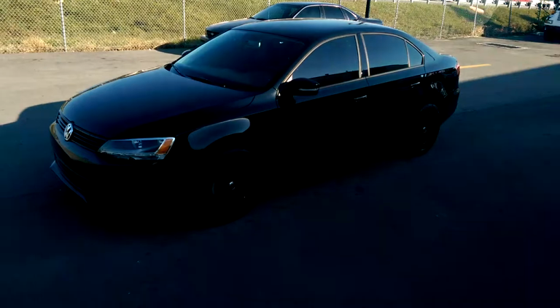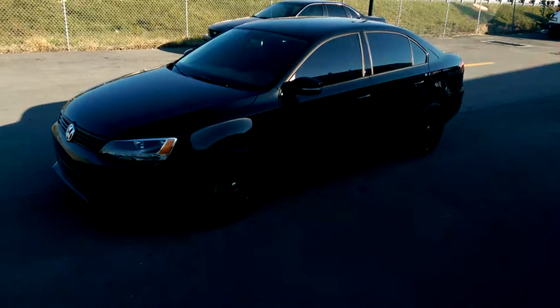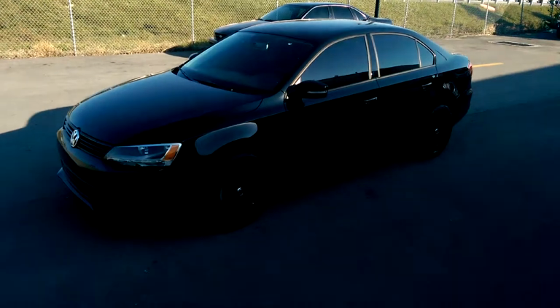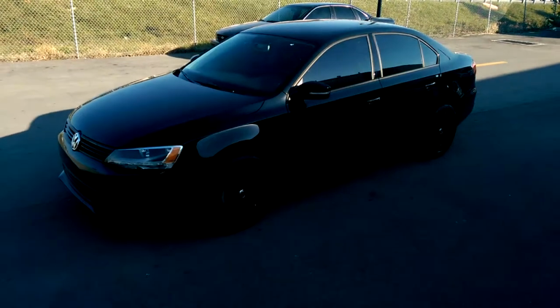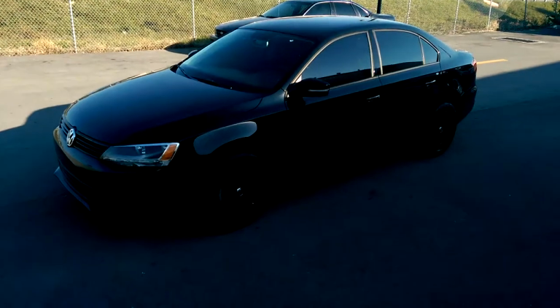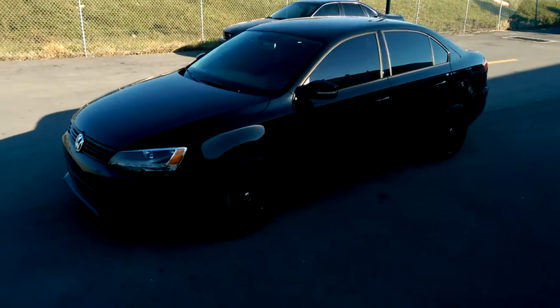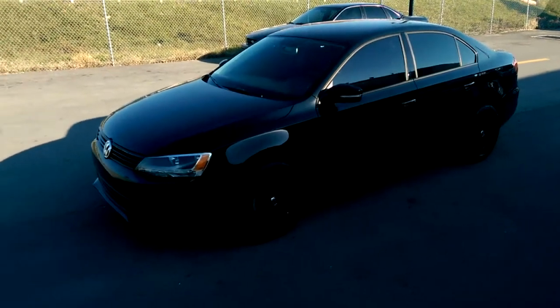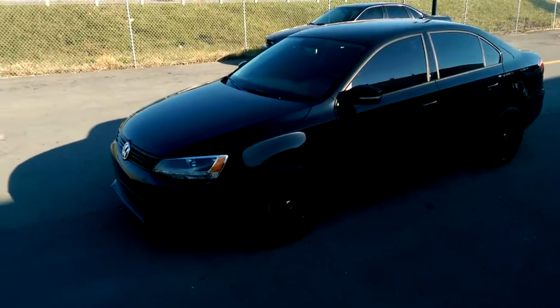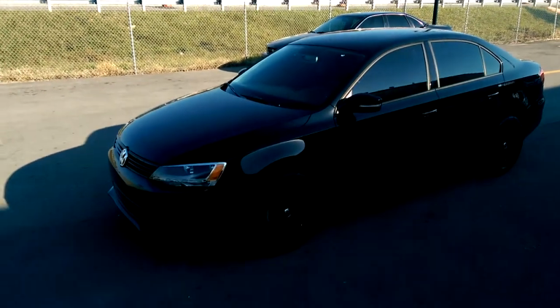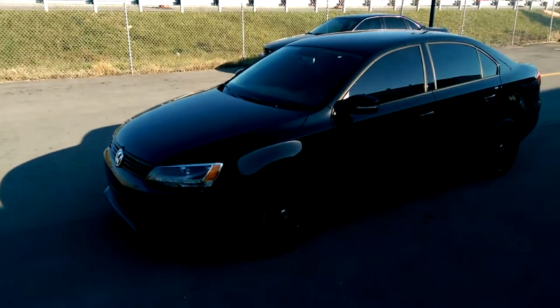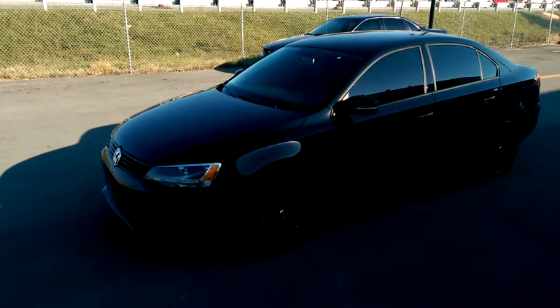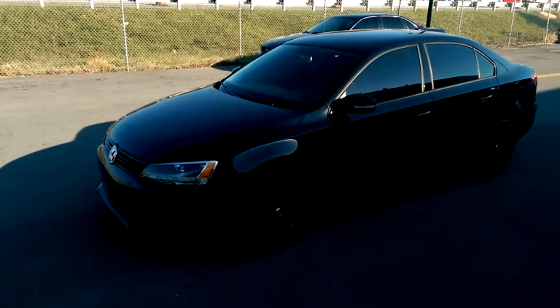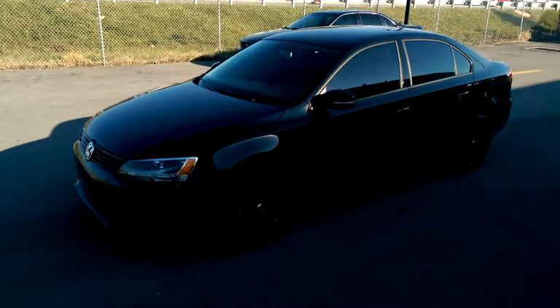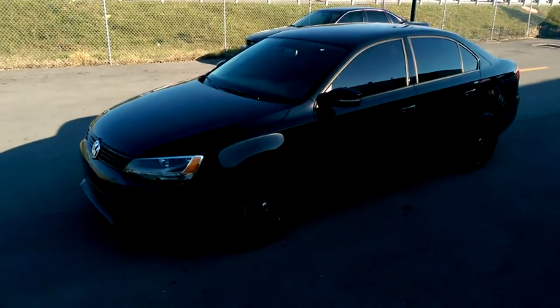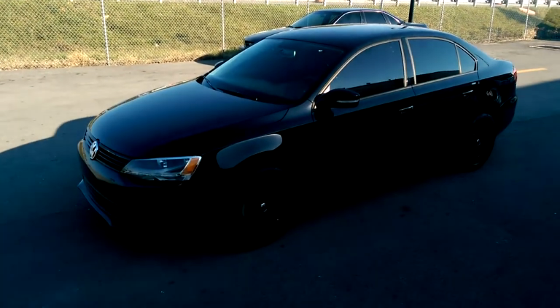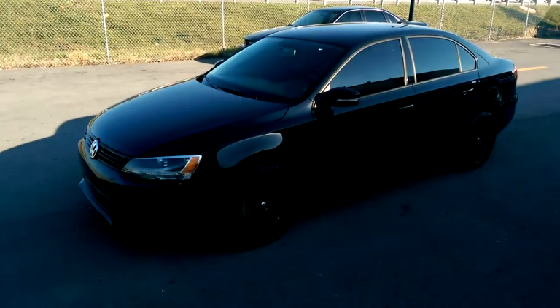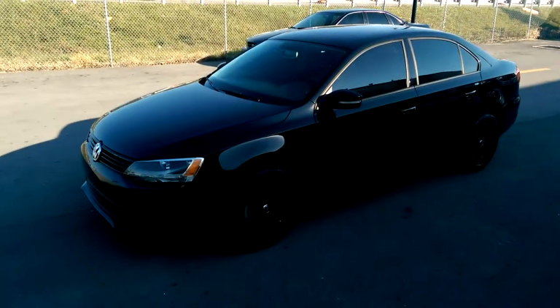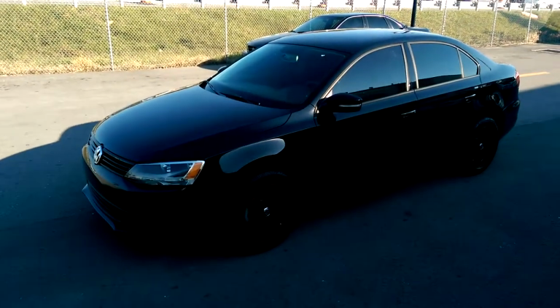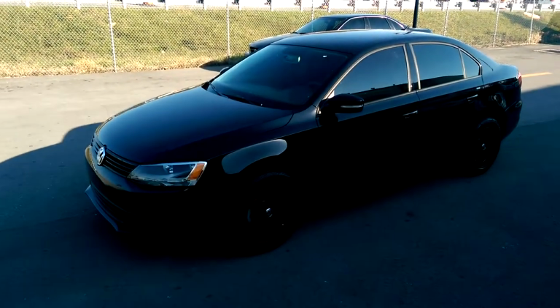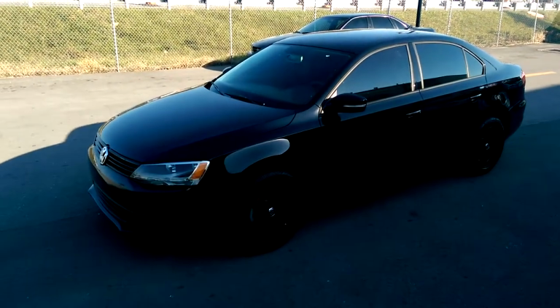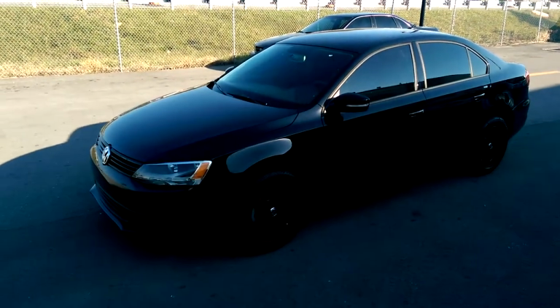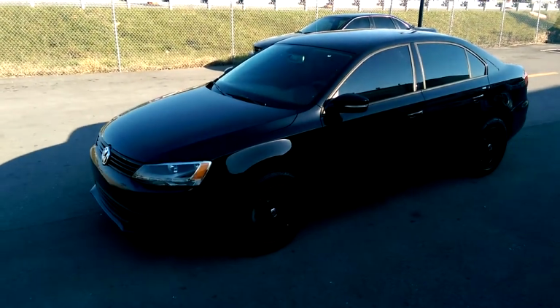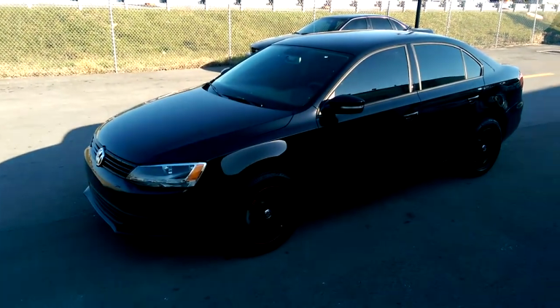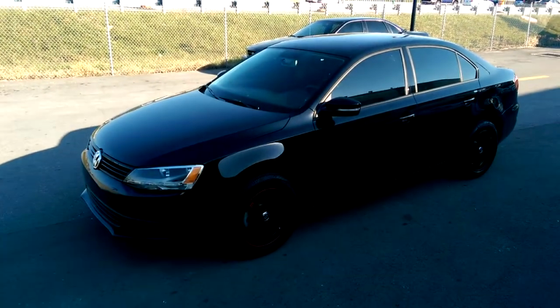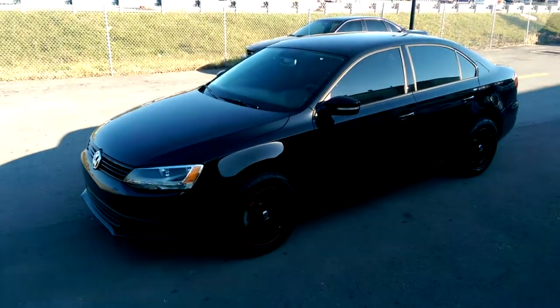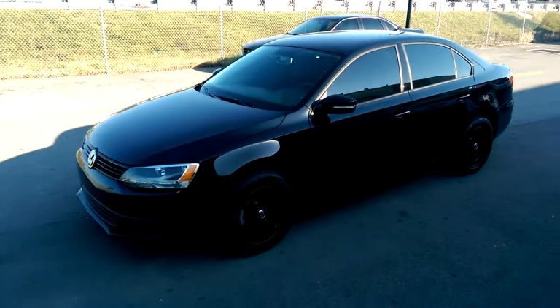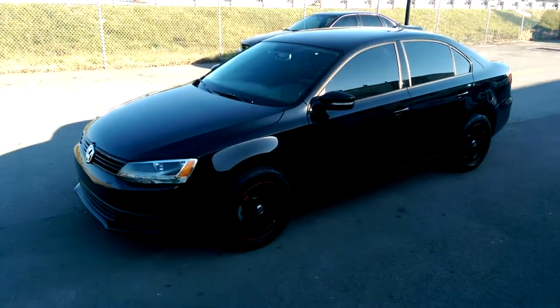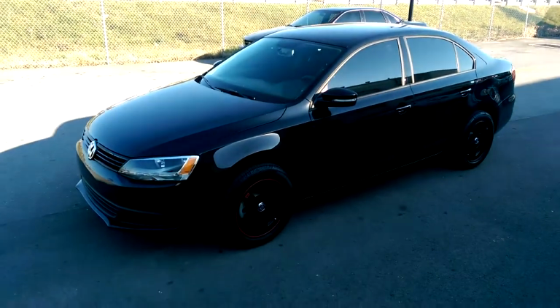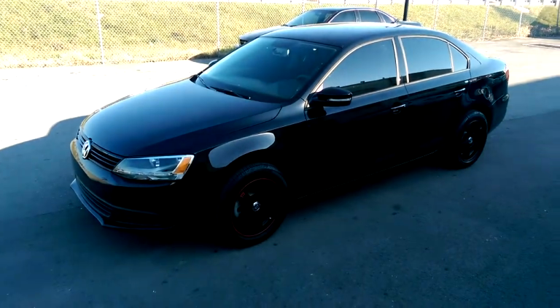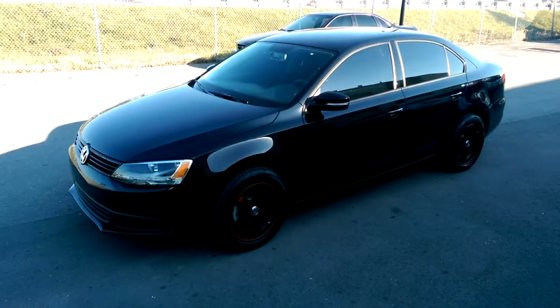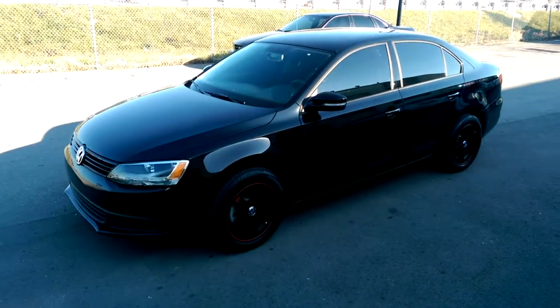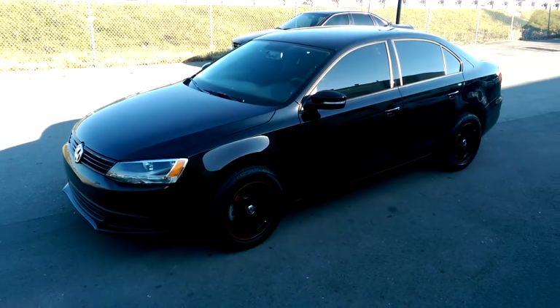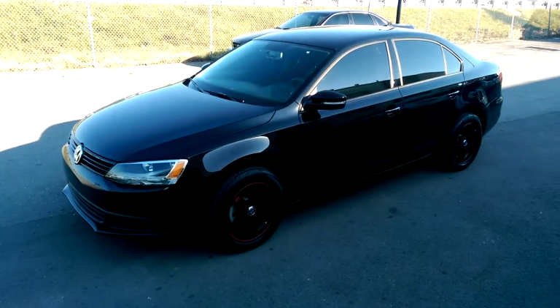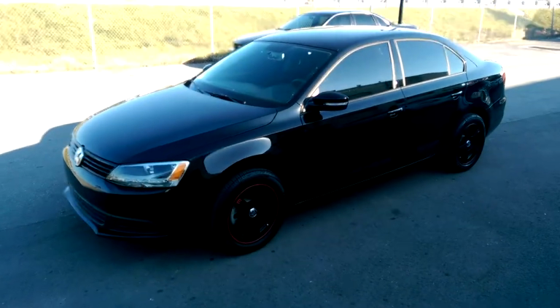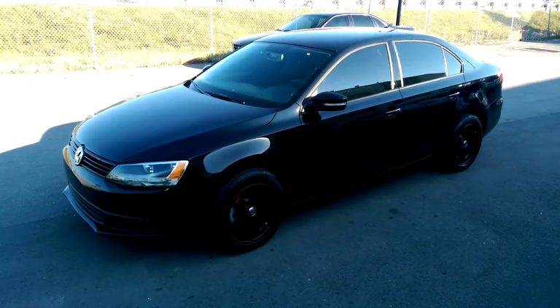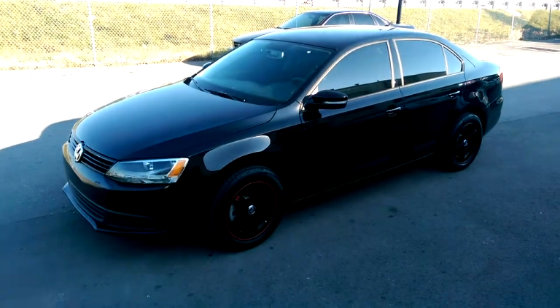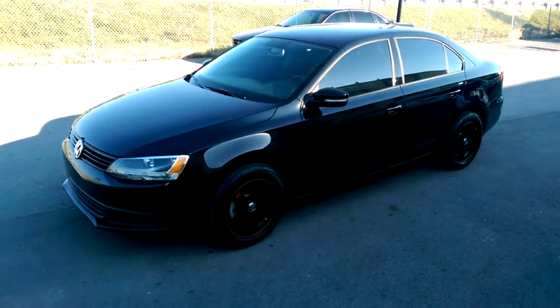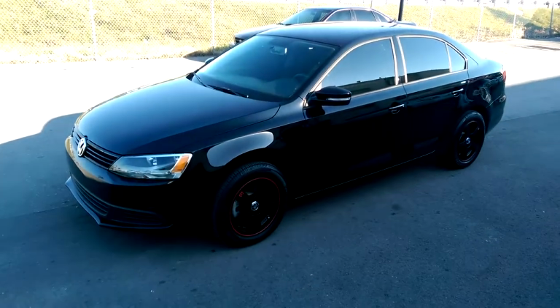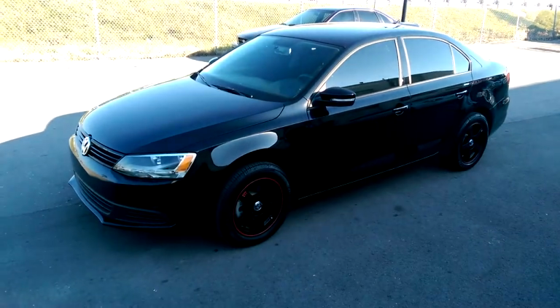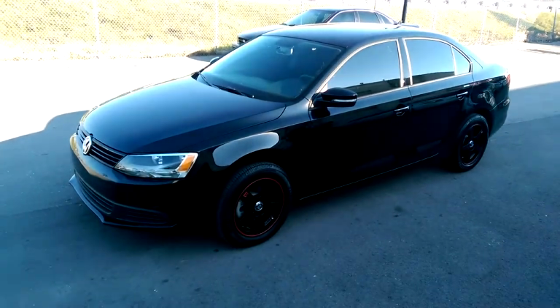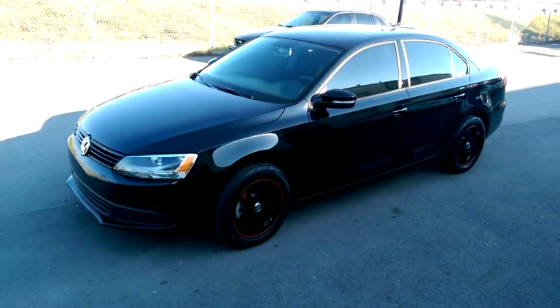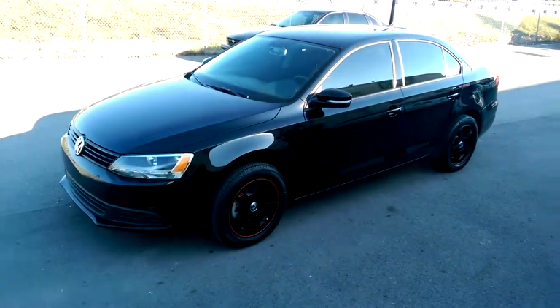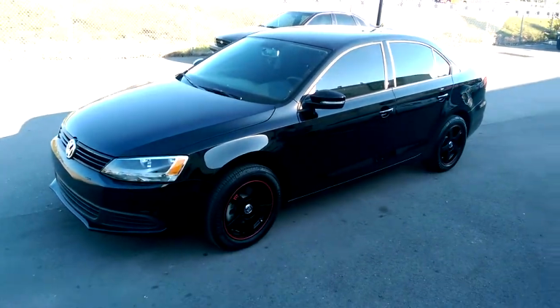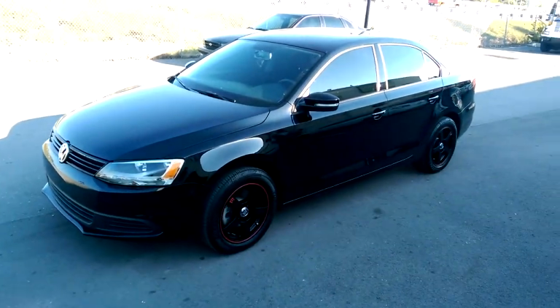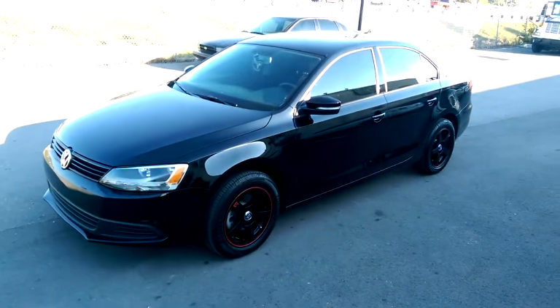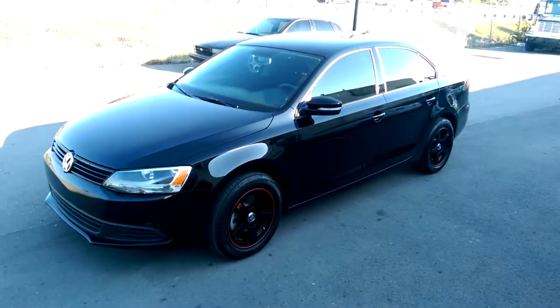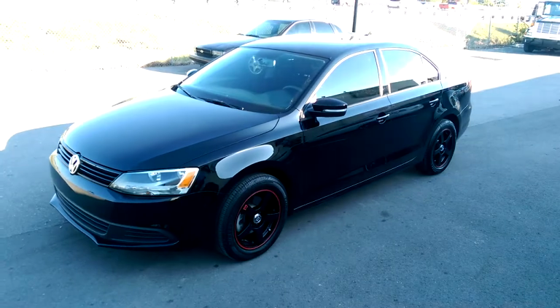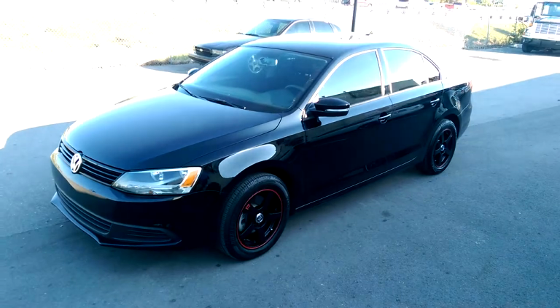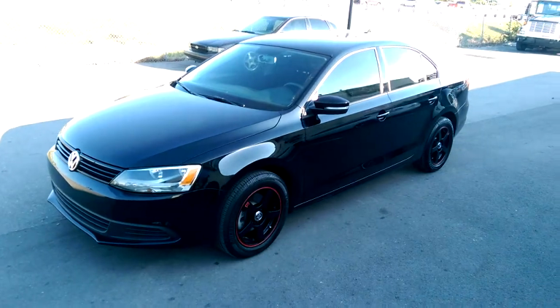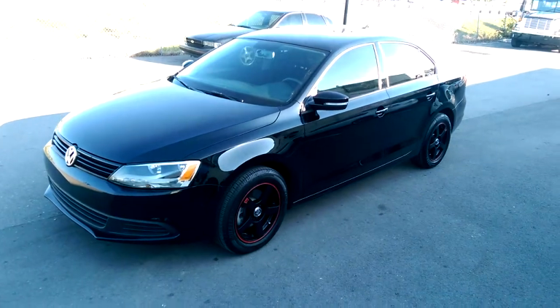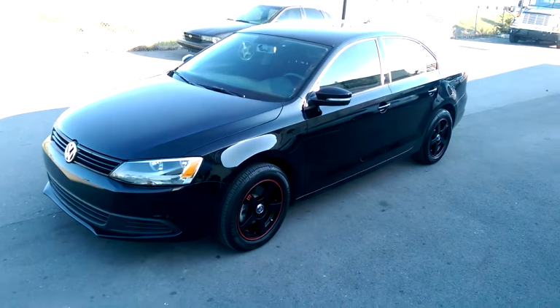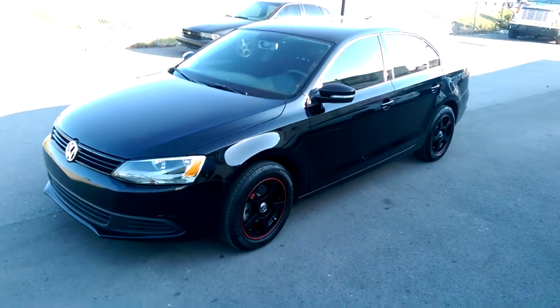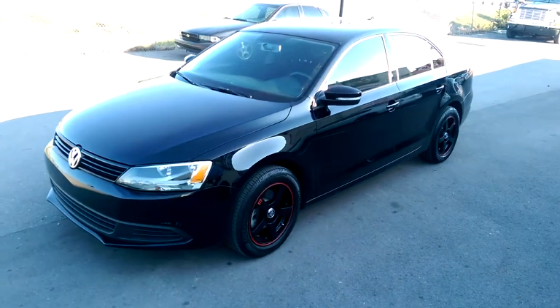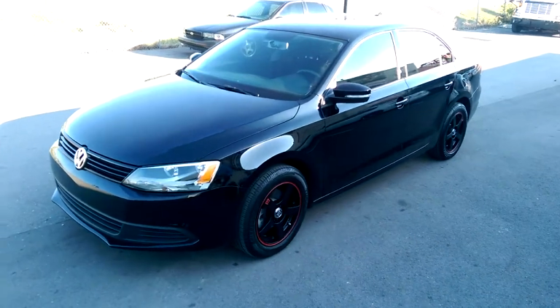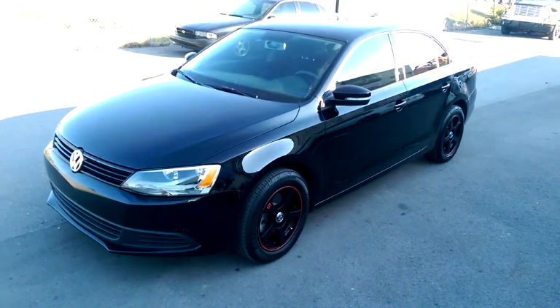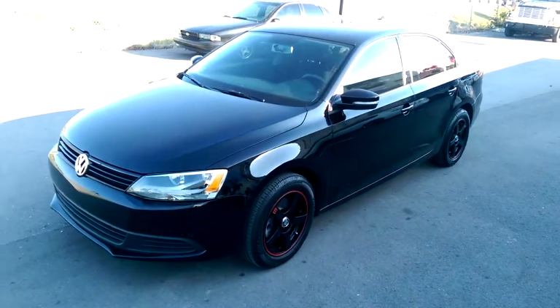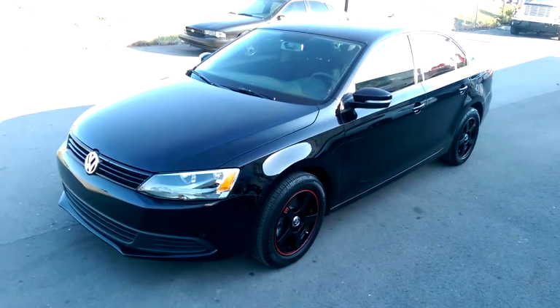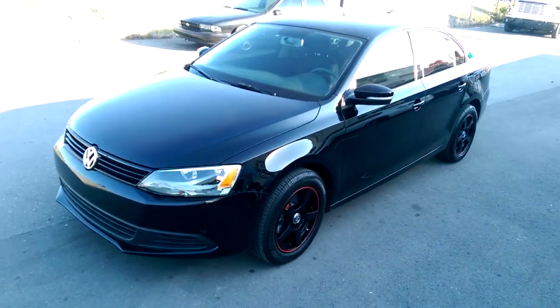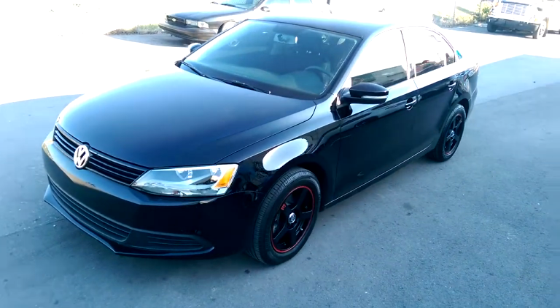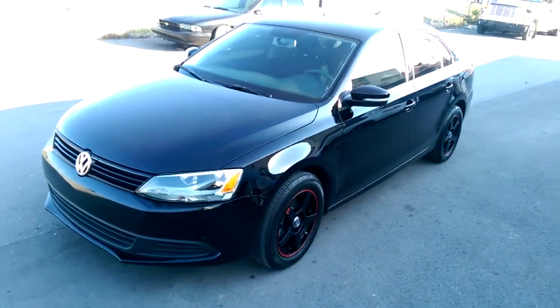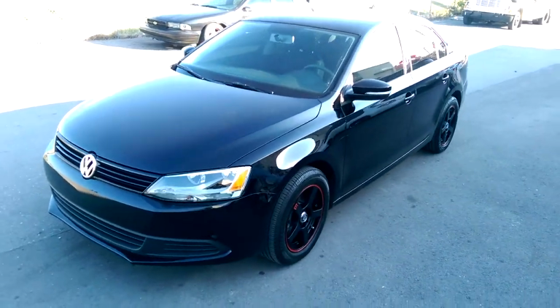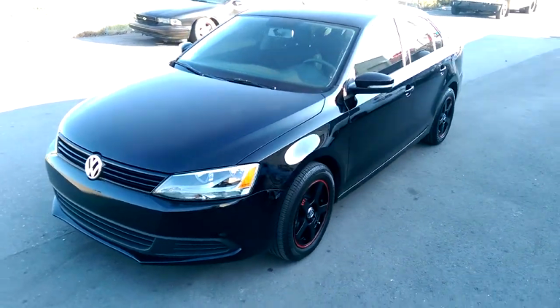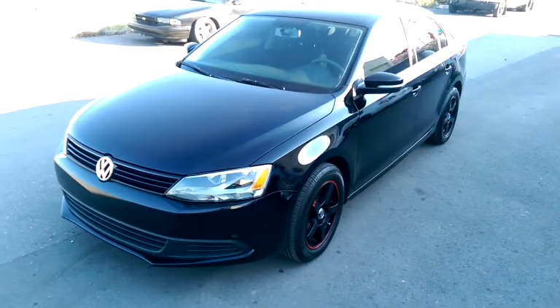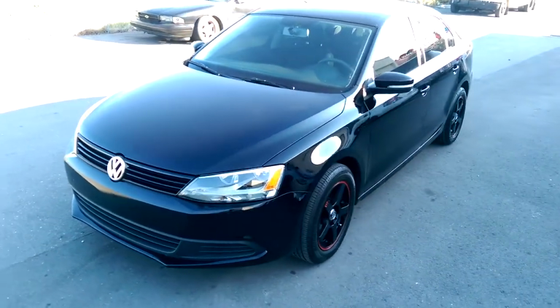Hey man, I like that little red, you know? It brings it out. It's your boy KB from Doves & Tires TV right here.